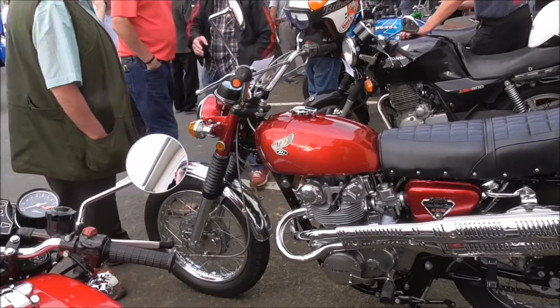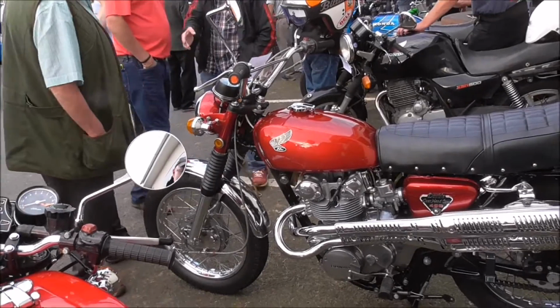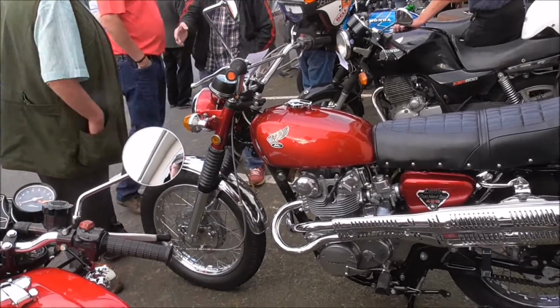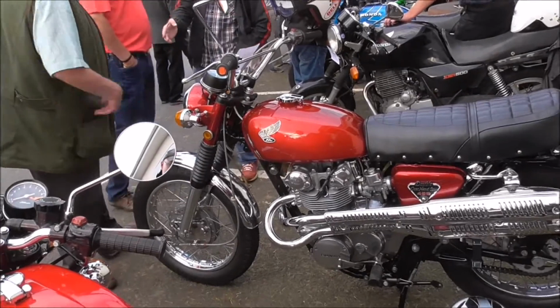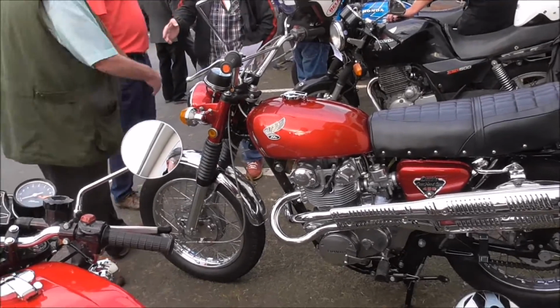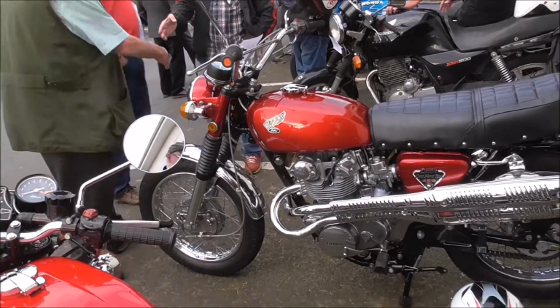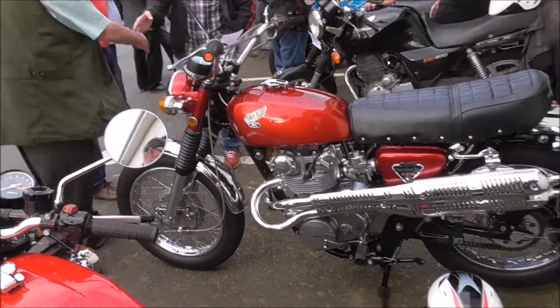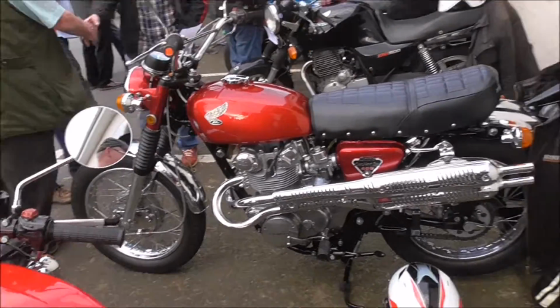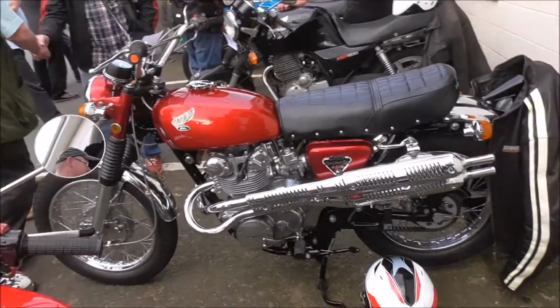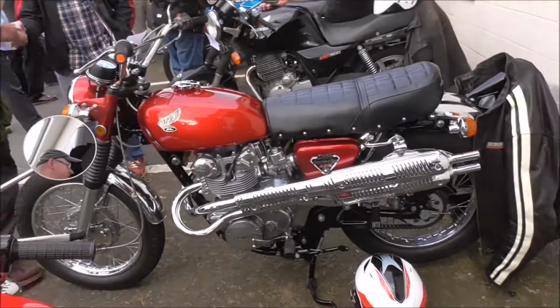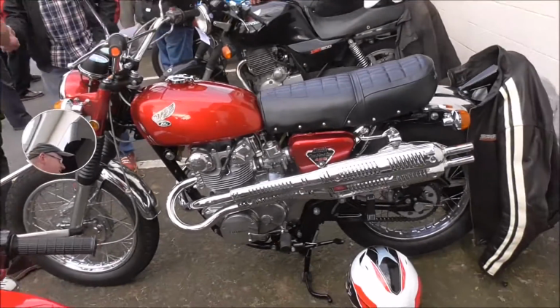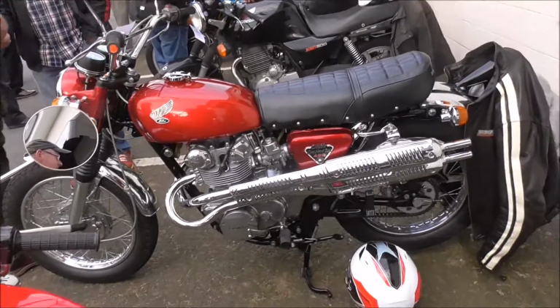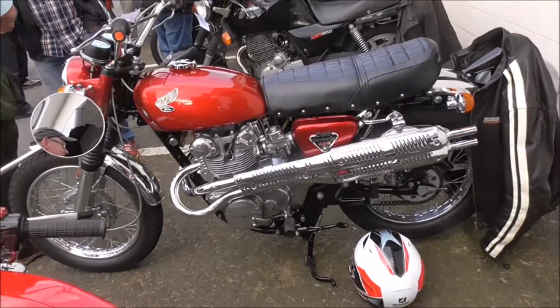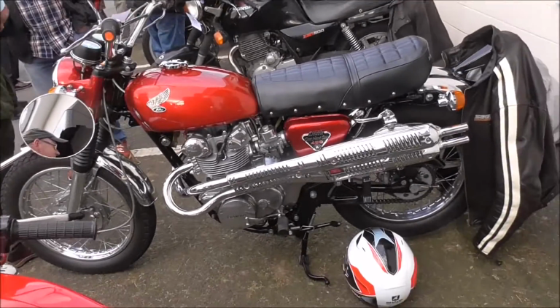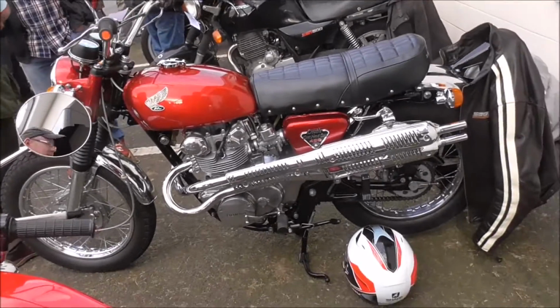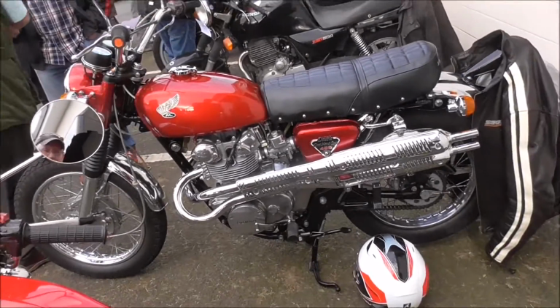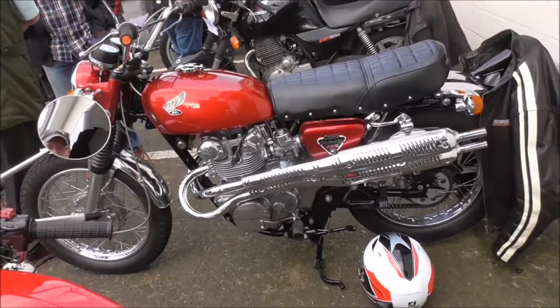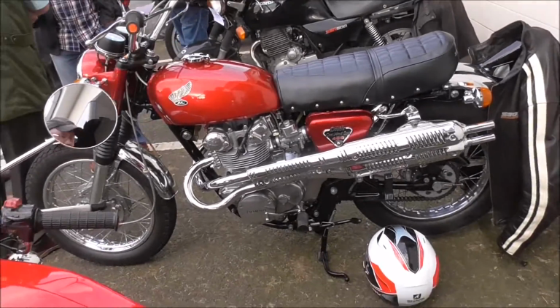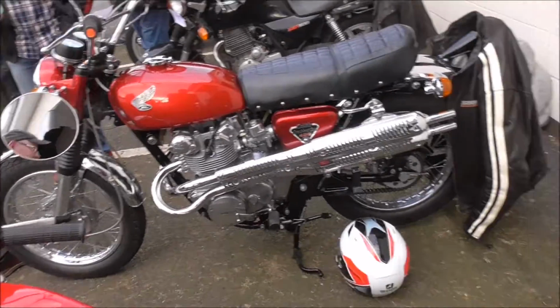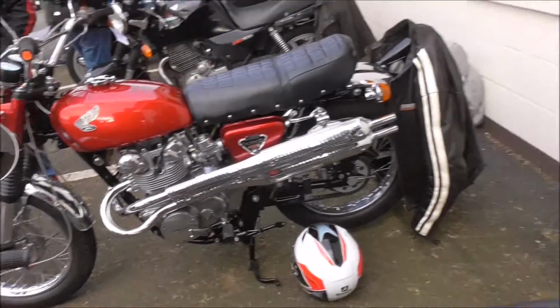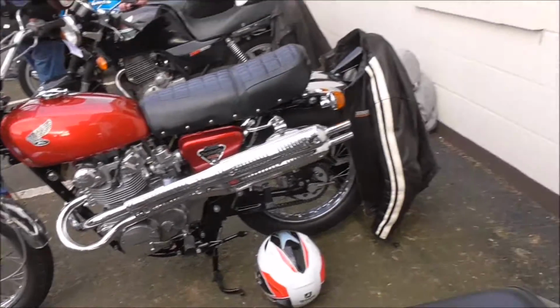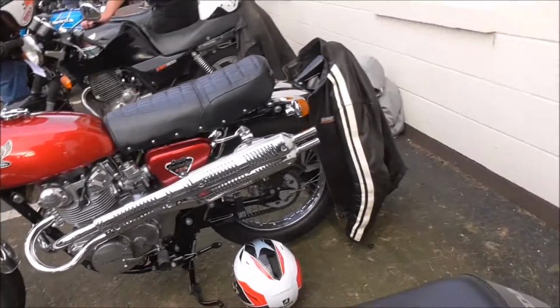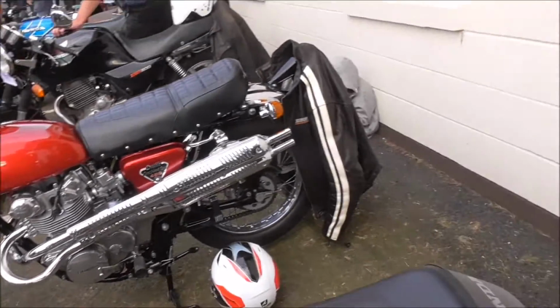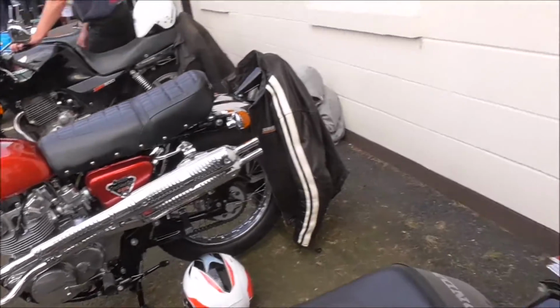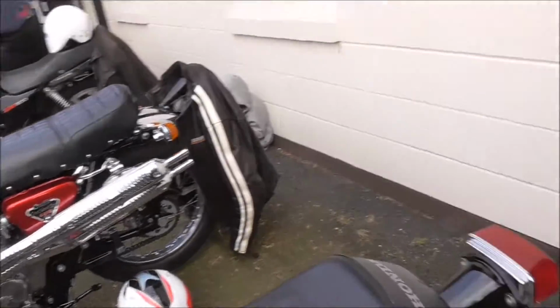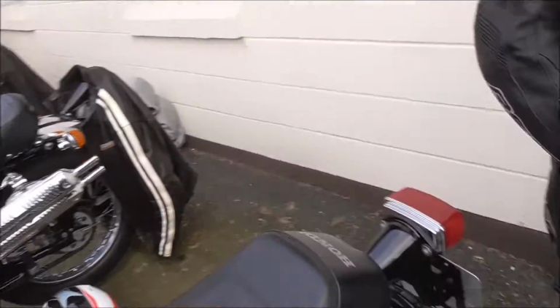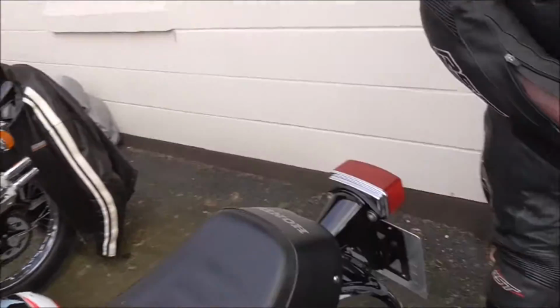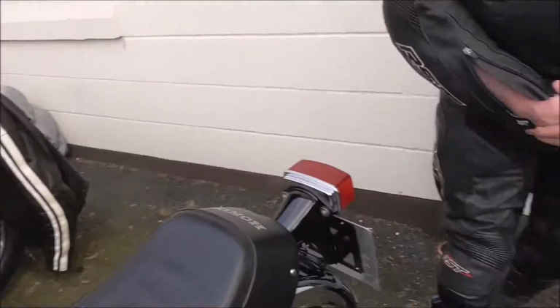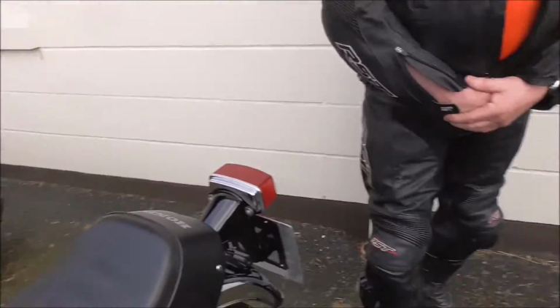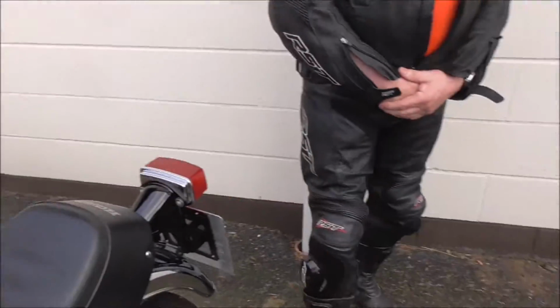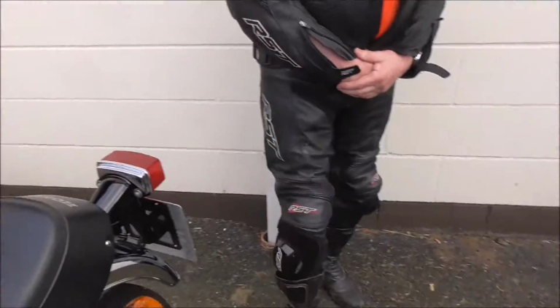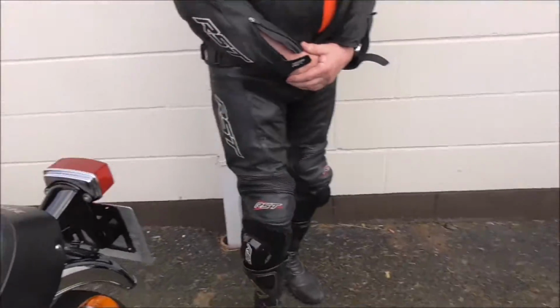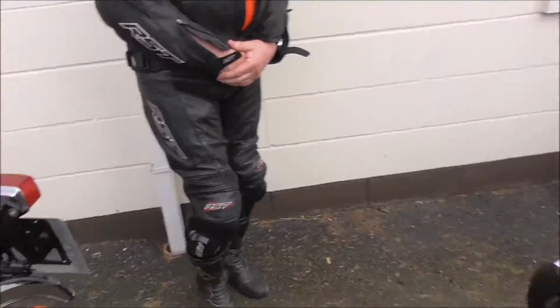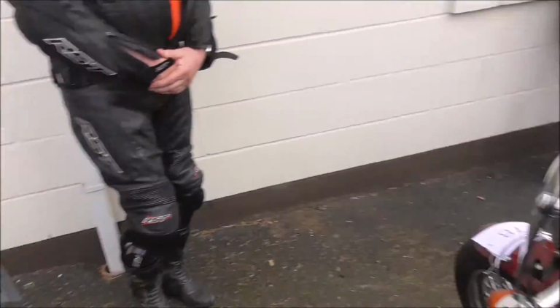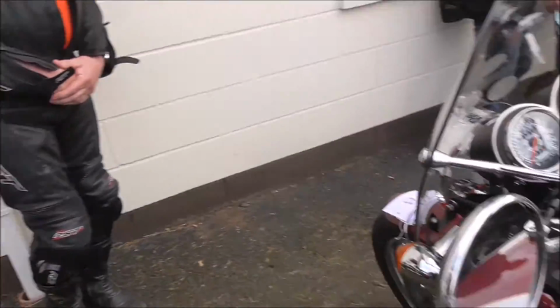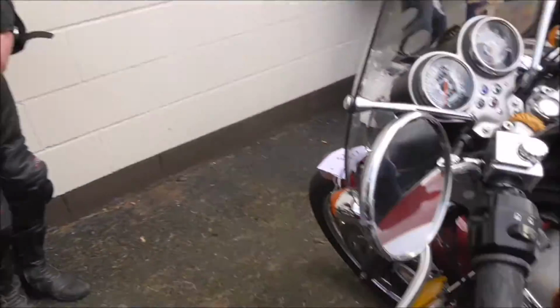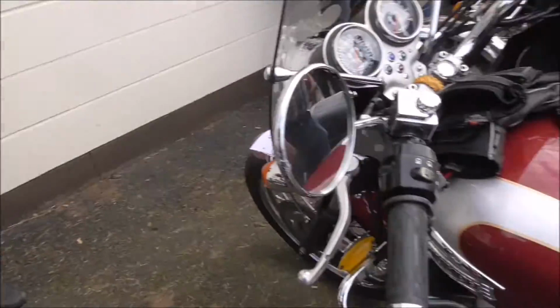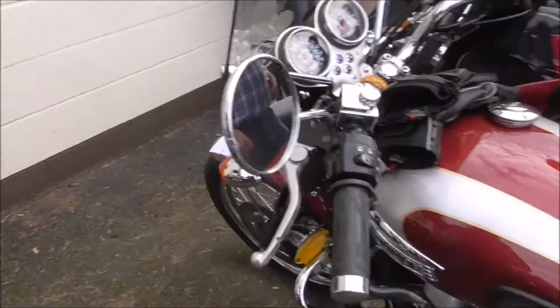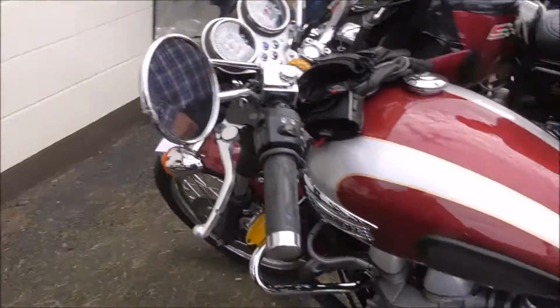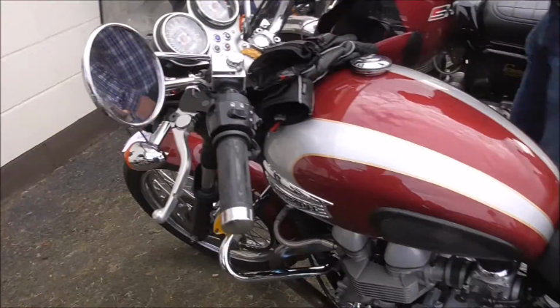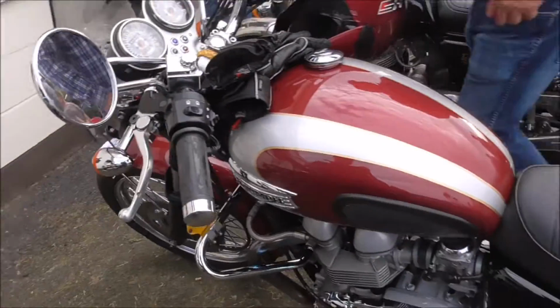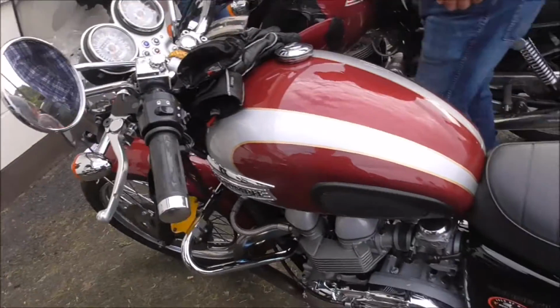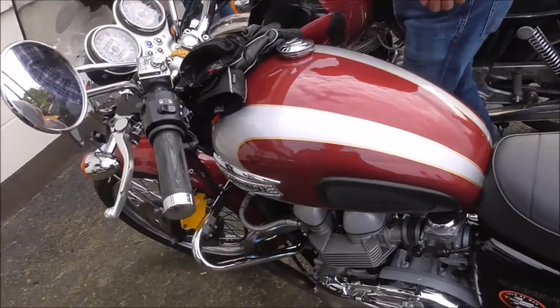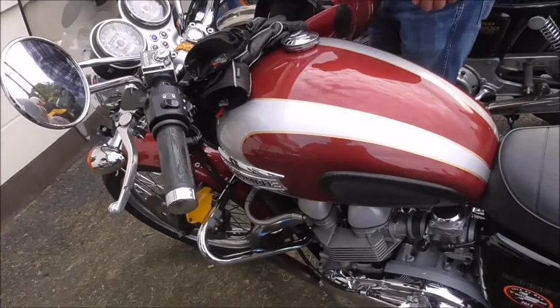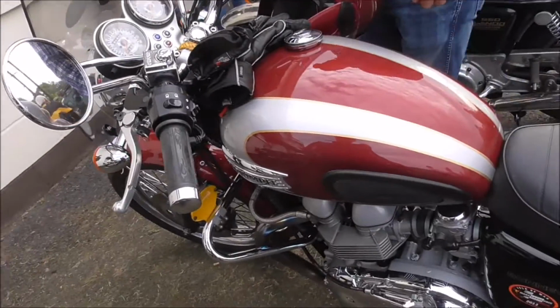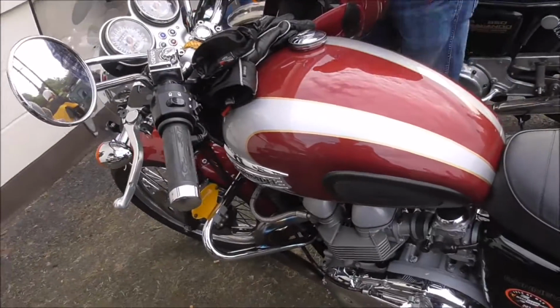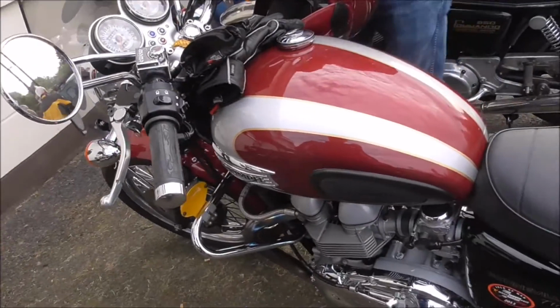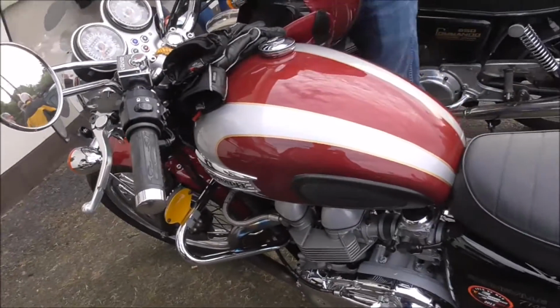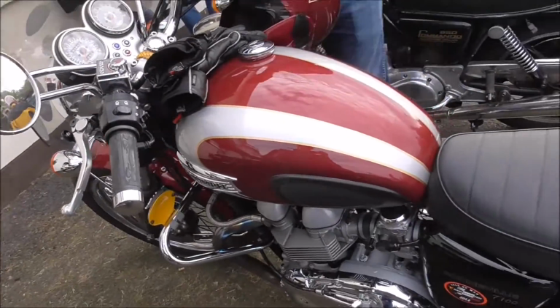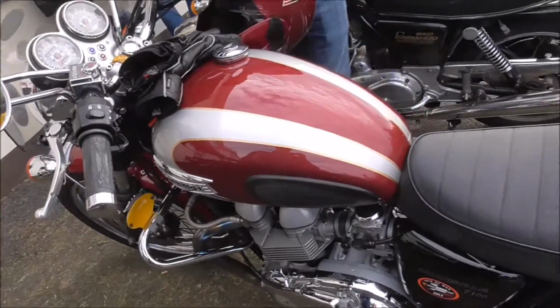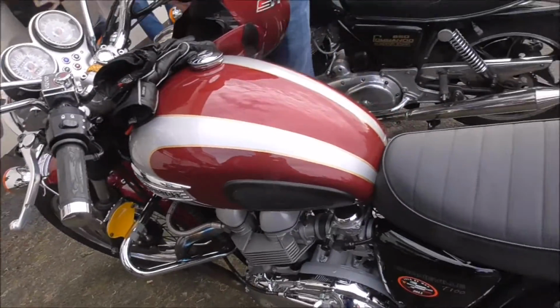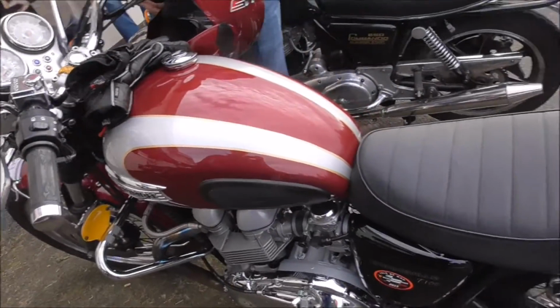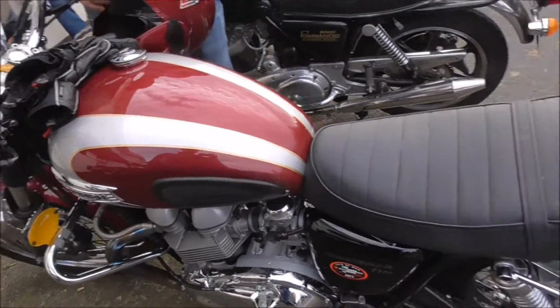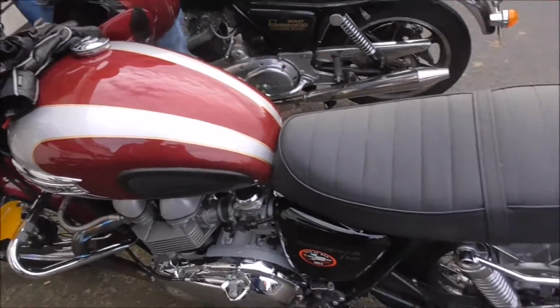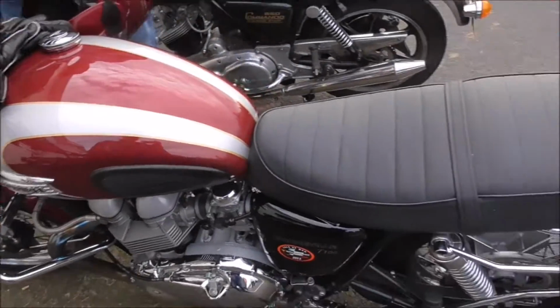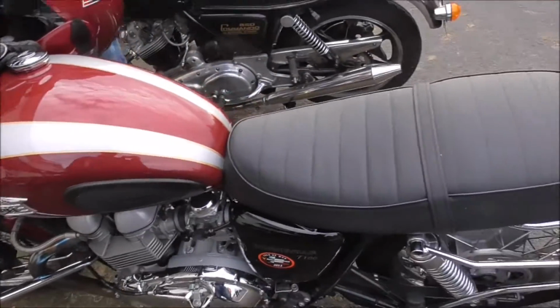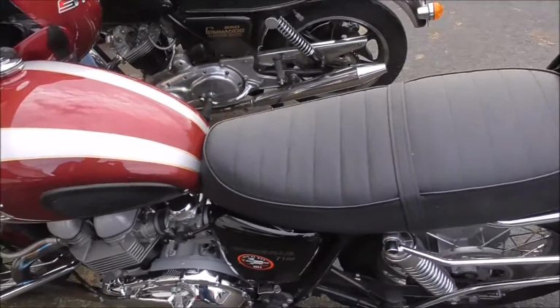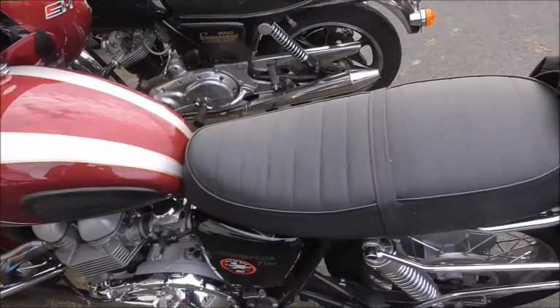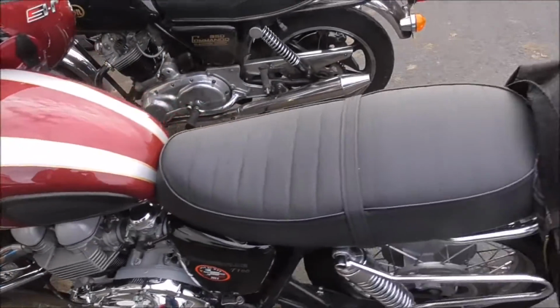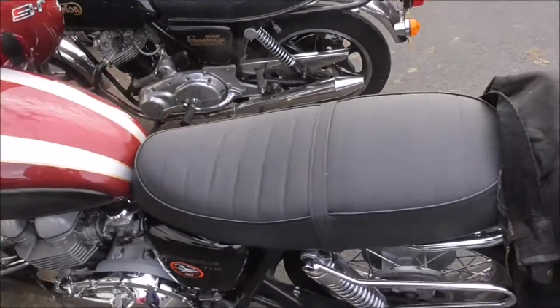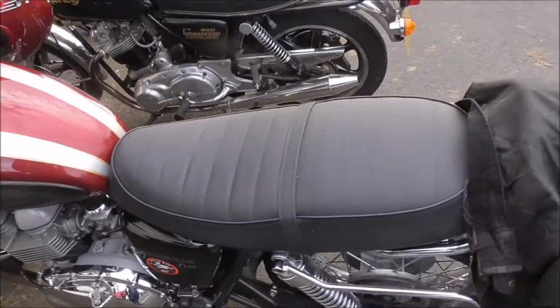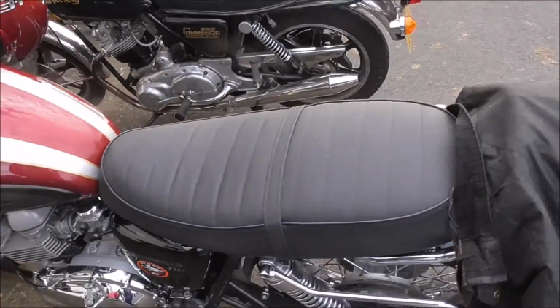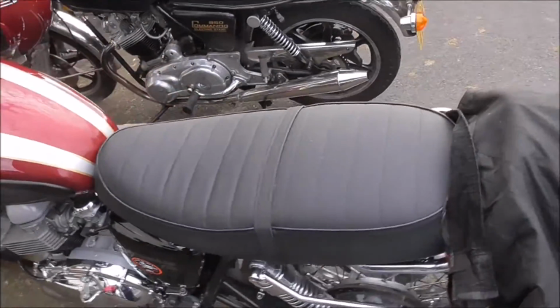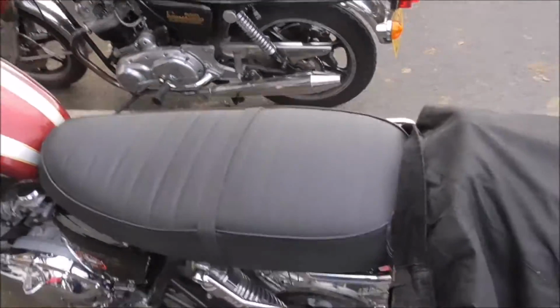Is this your bike here? No, no, no. Nice, nice Triumph — Bonneville, yes.